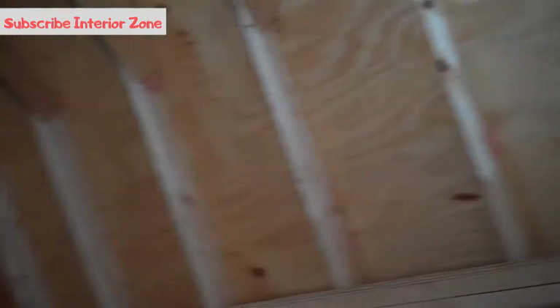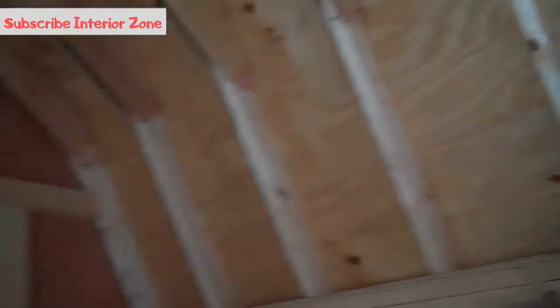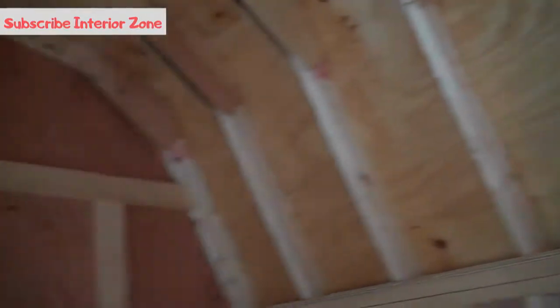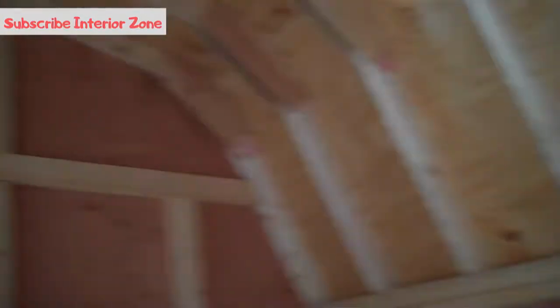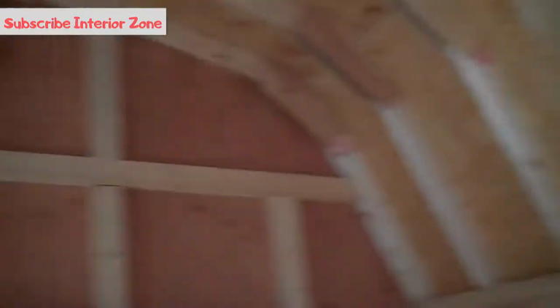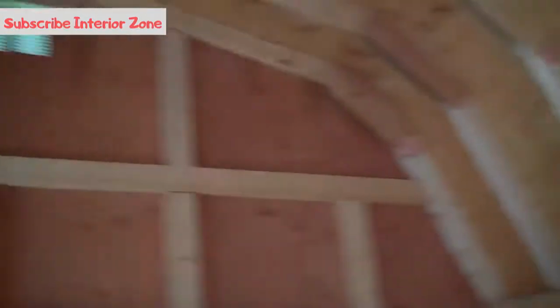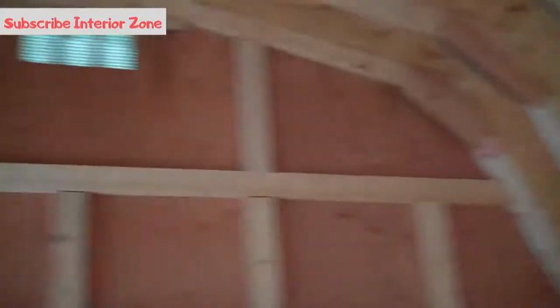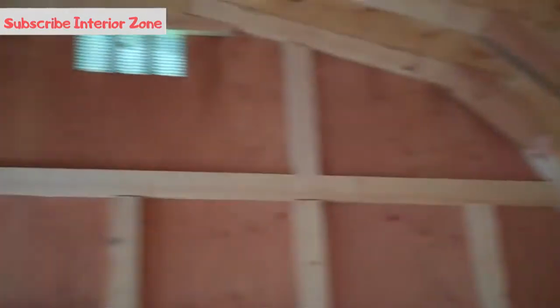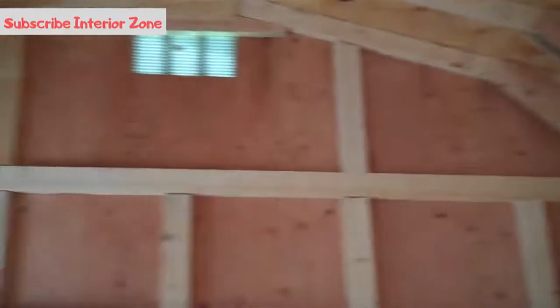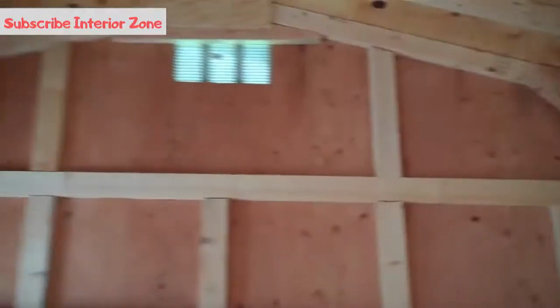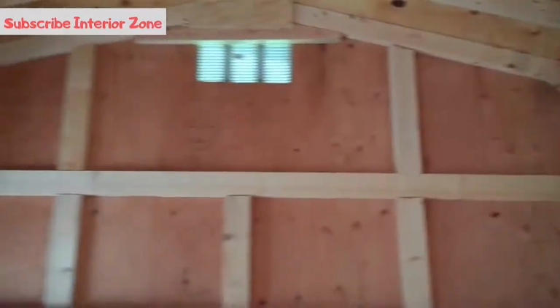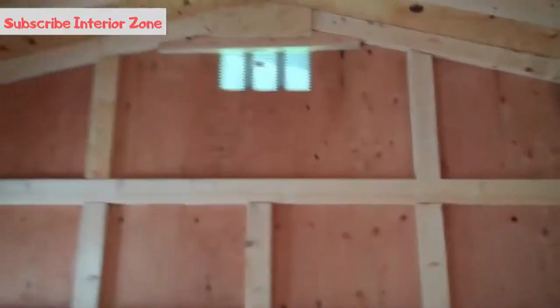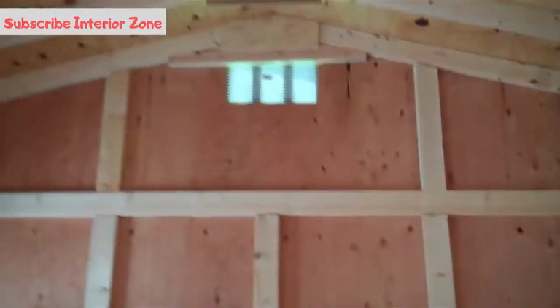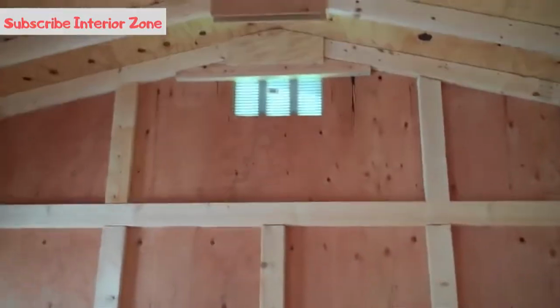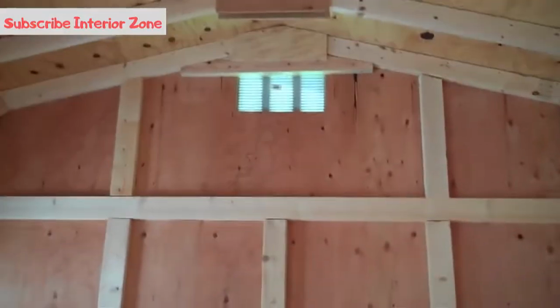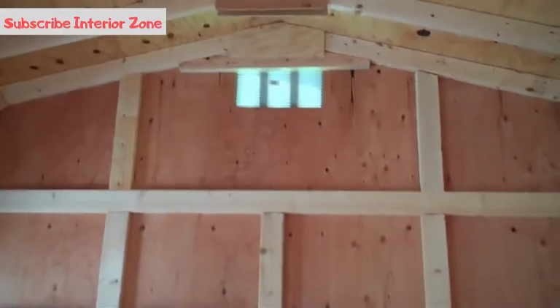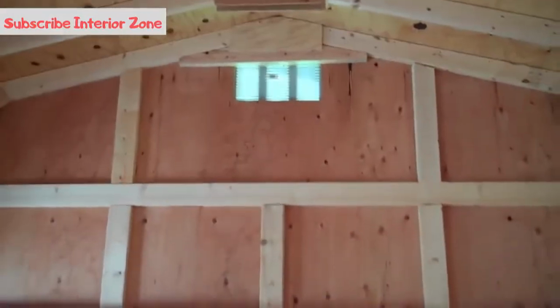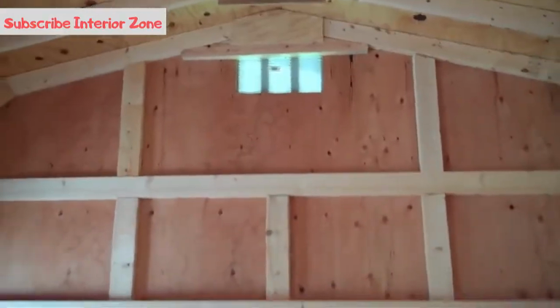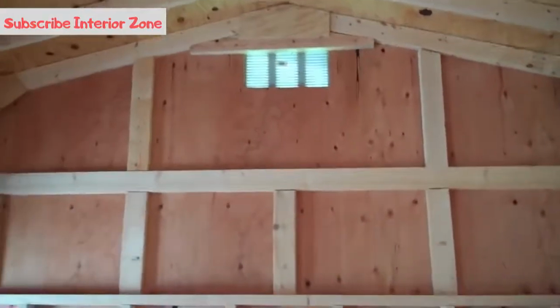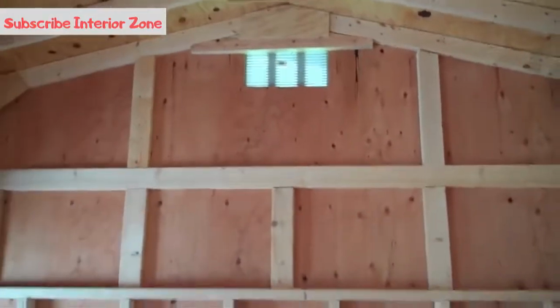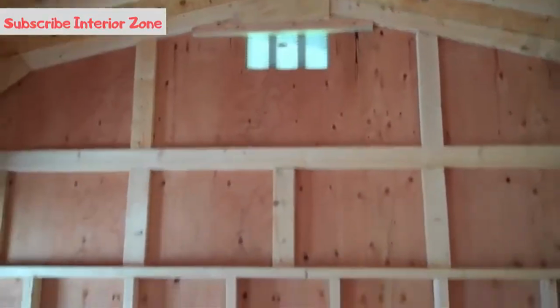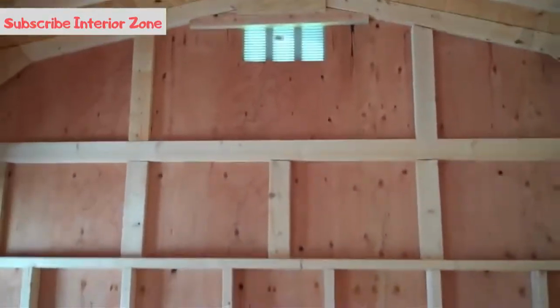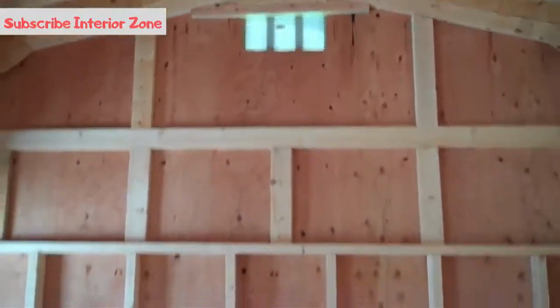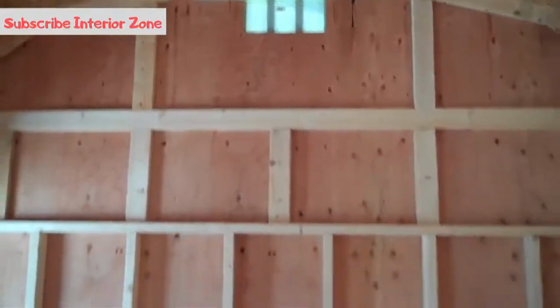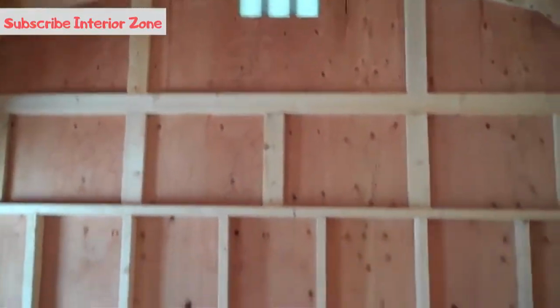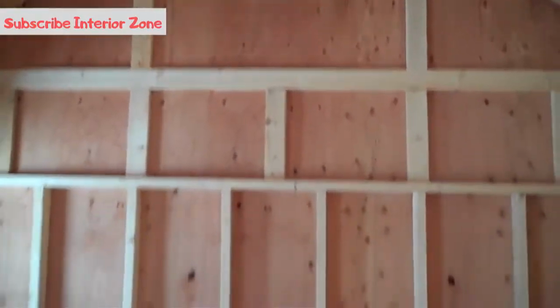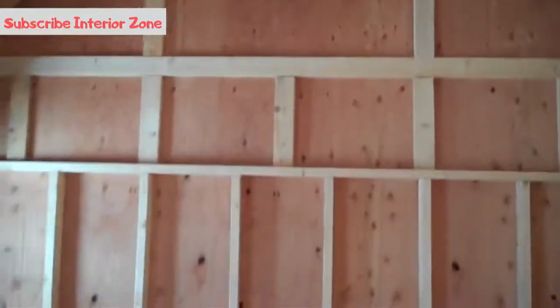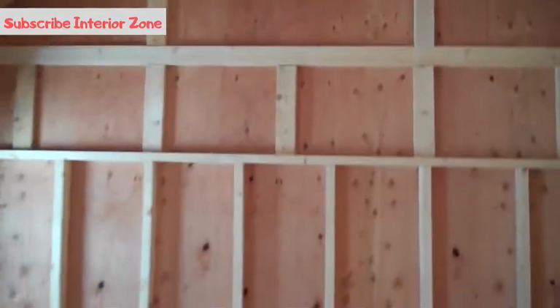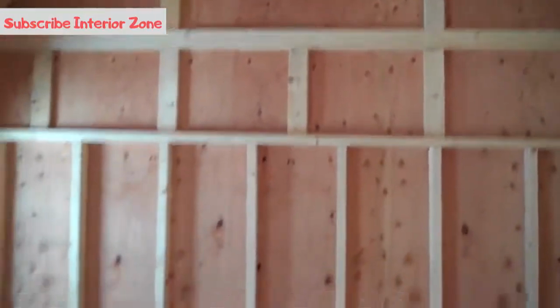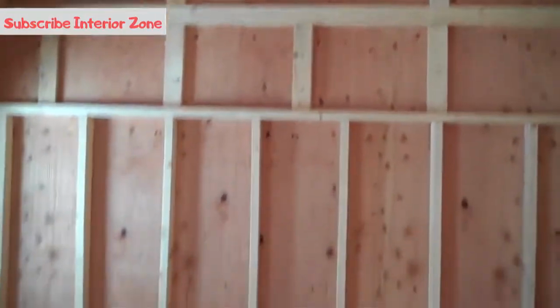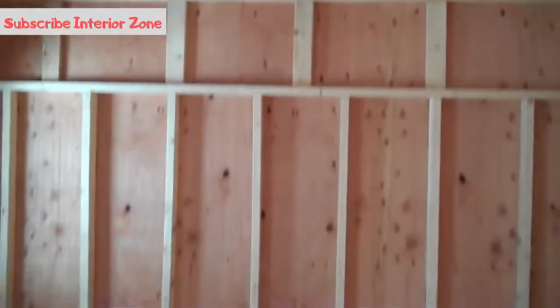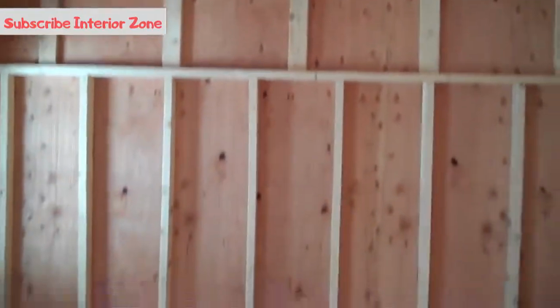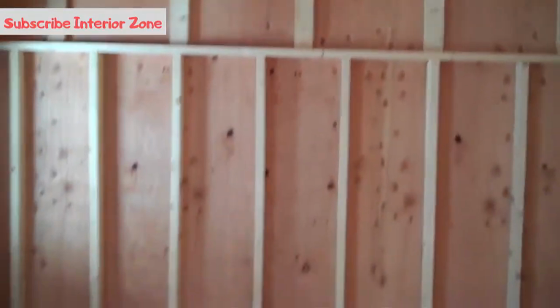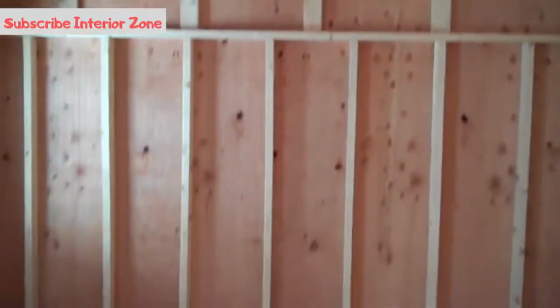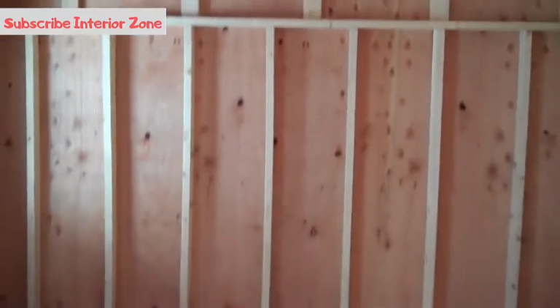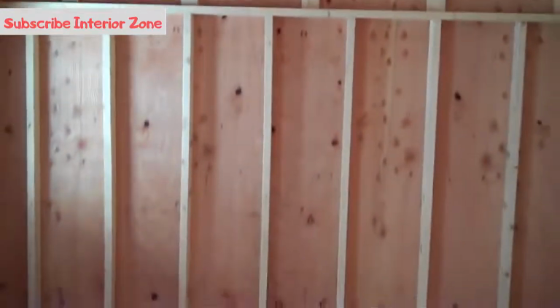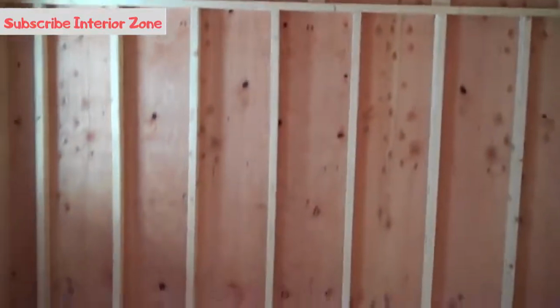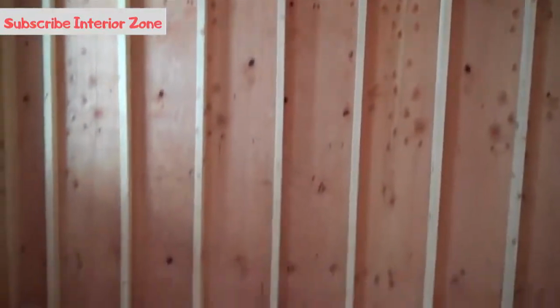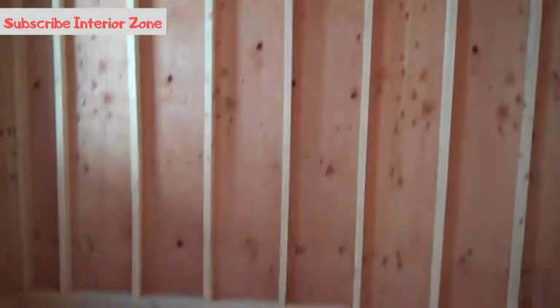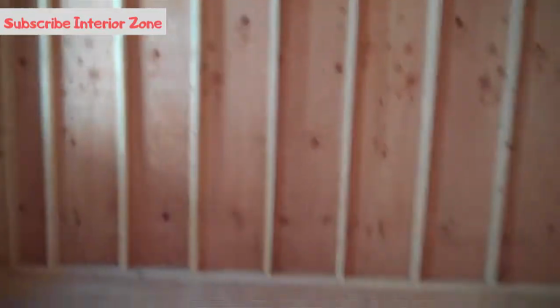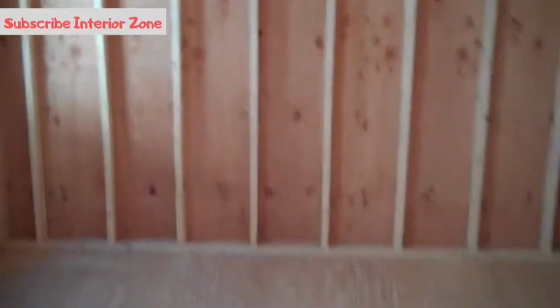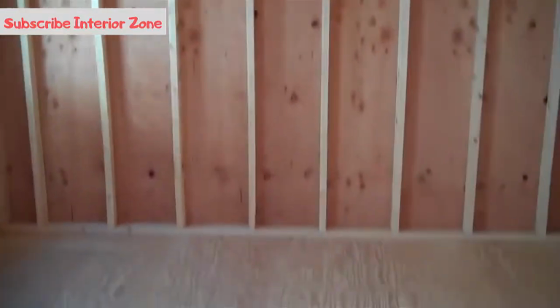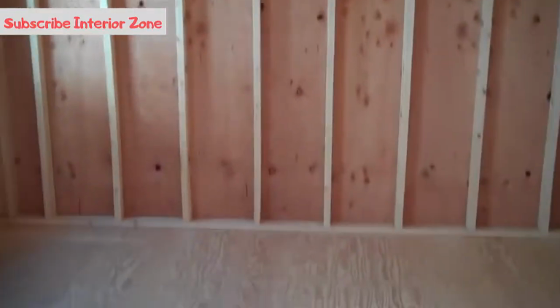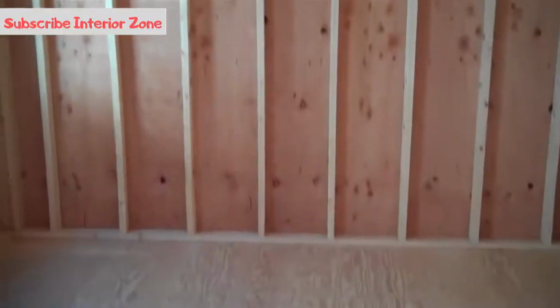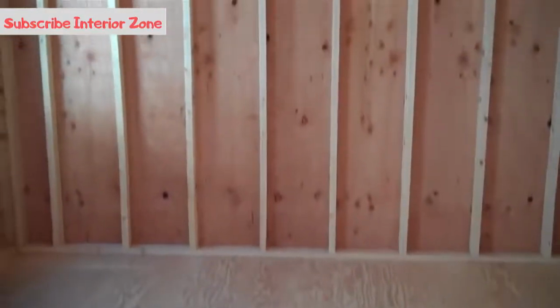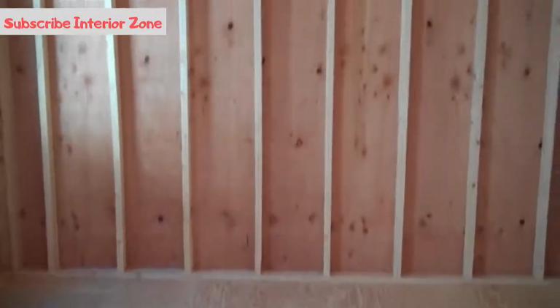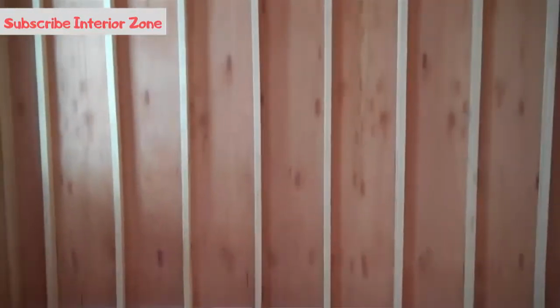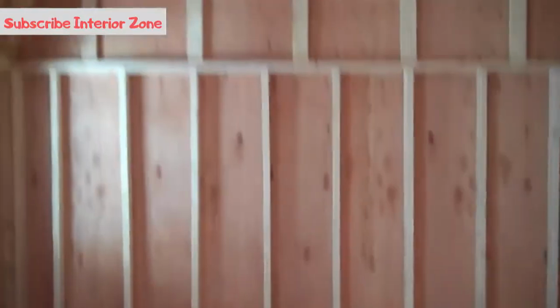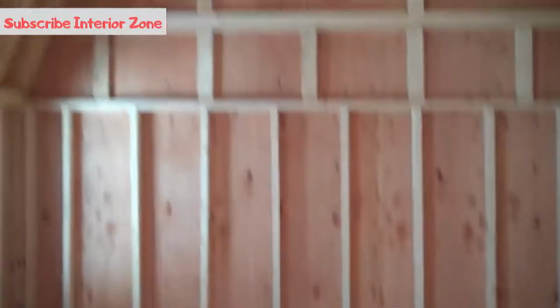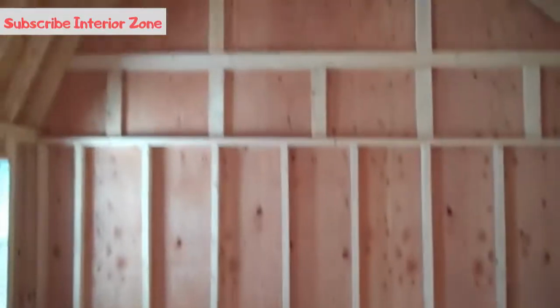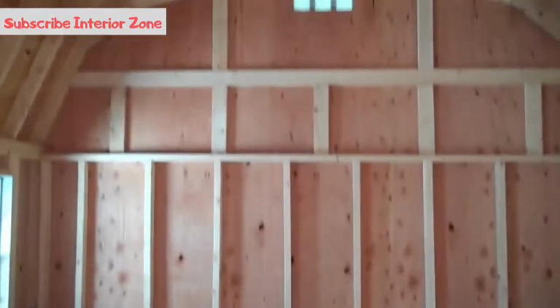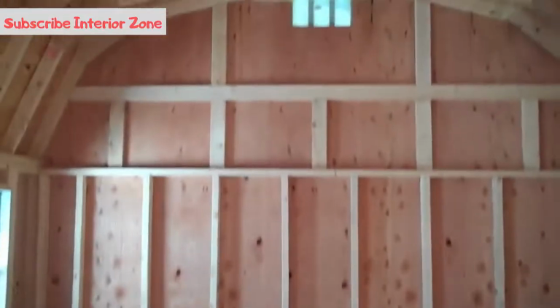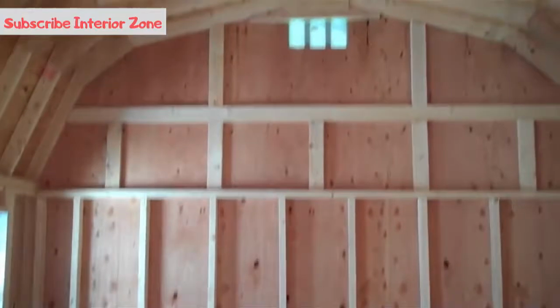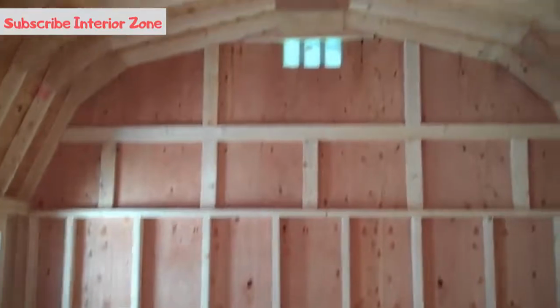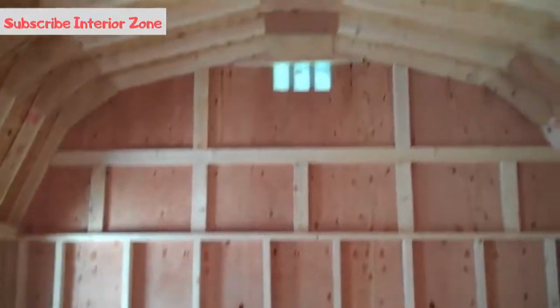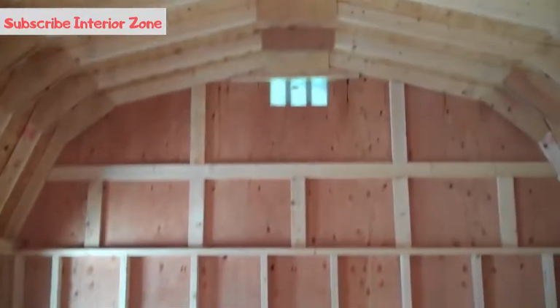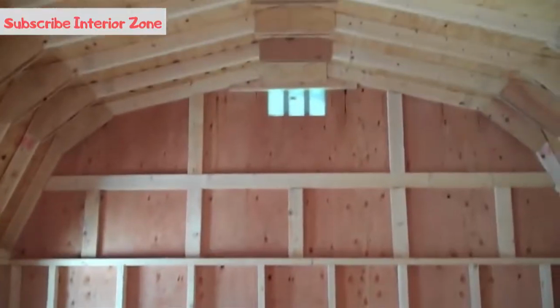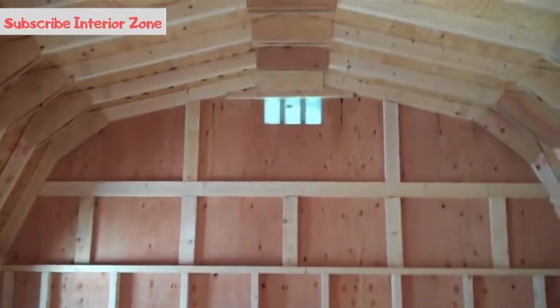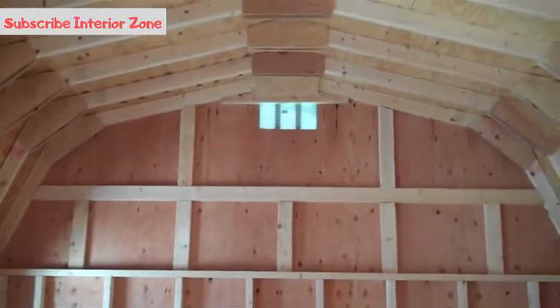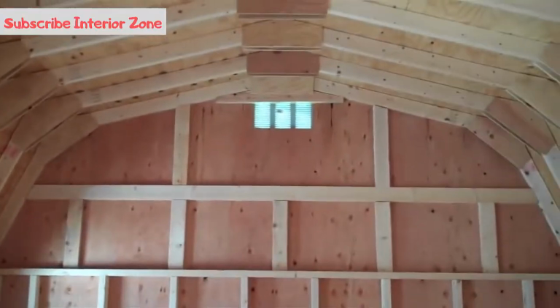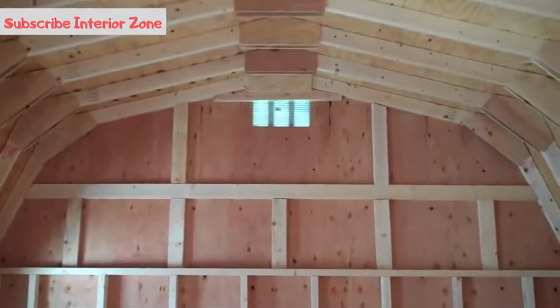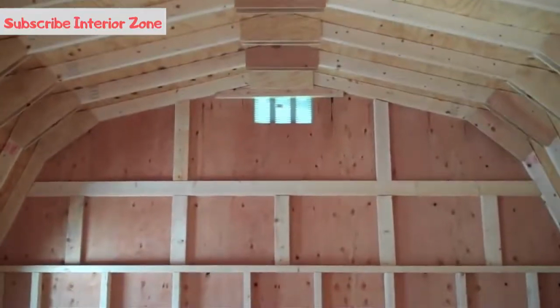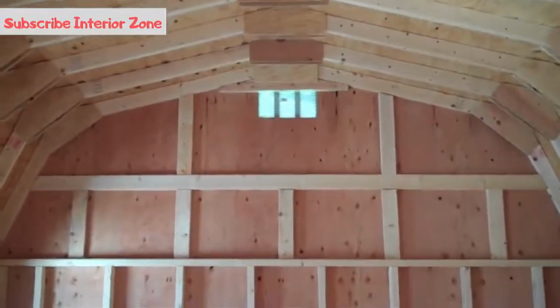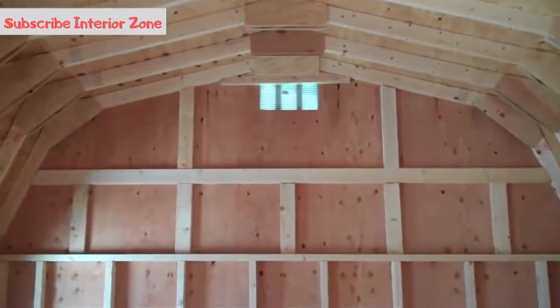There's a gable vent at each end for ventilation. You can sort of see how the craftsmanship of this is made really strong.